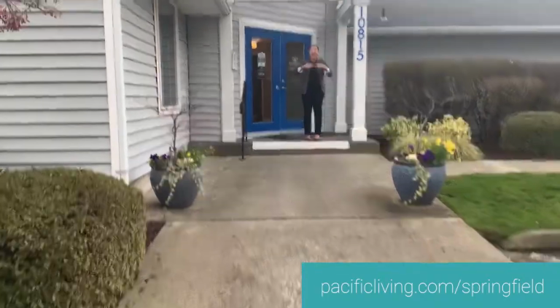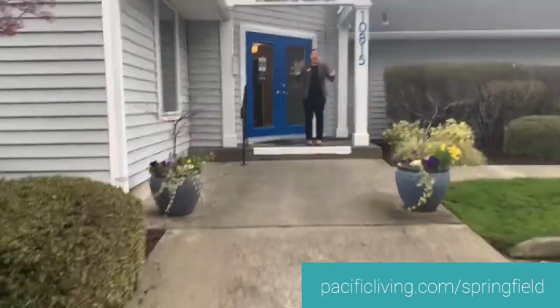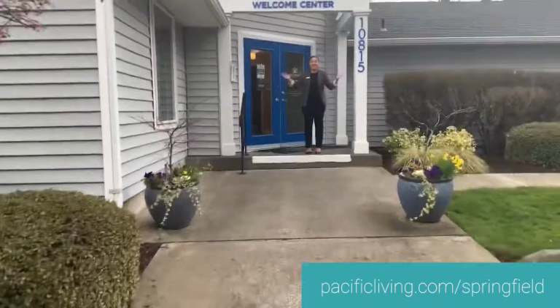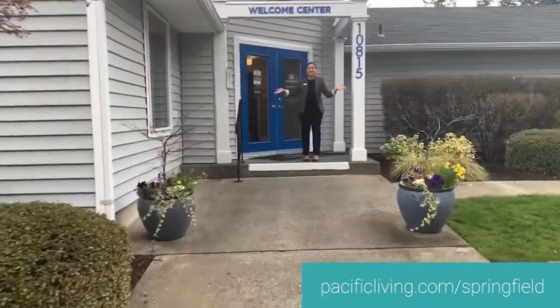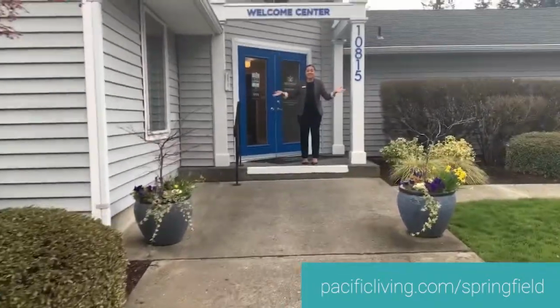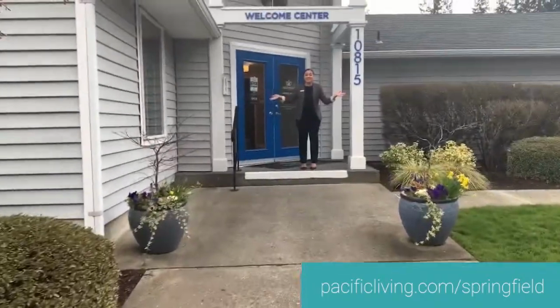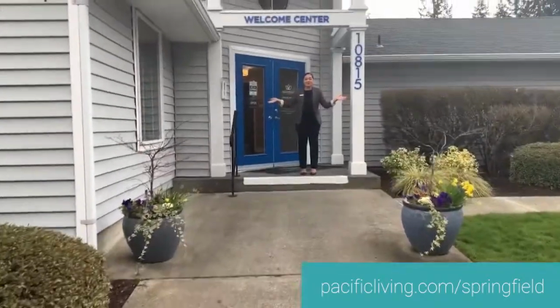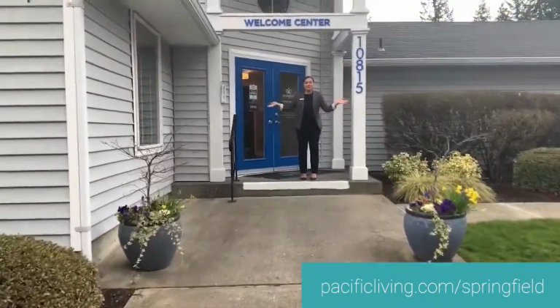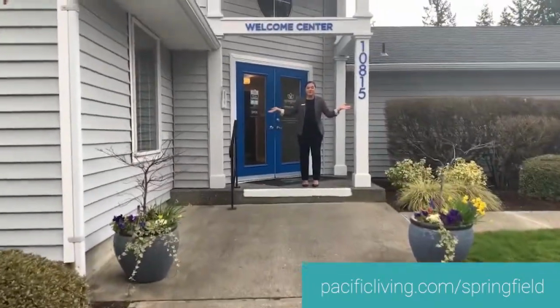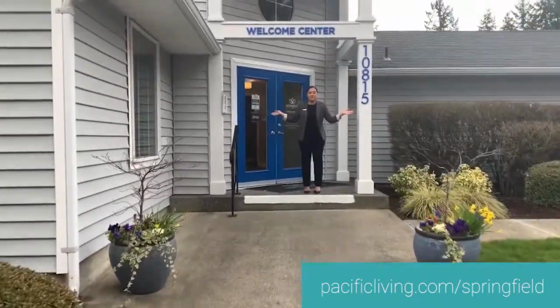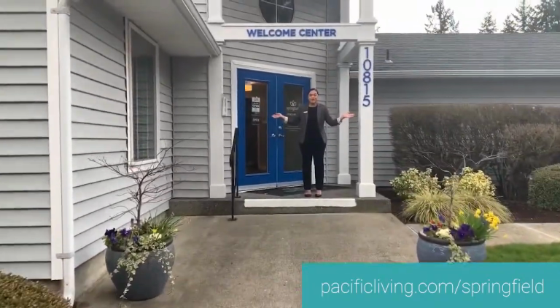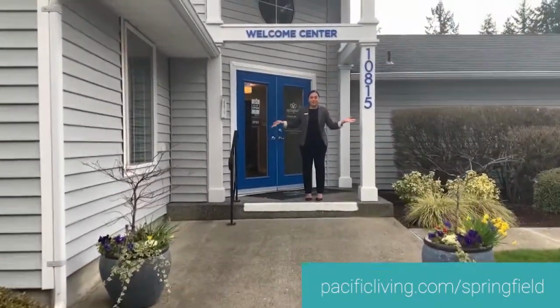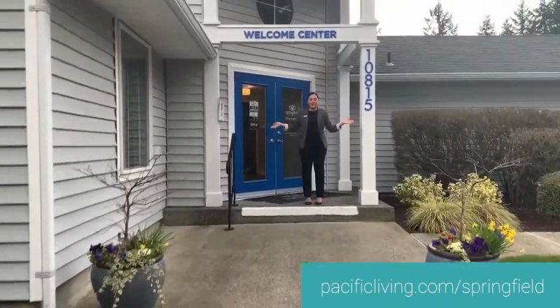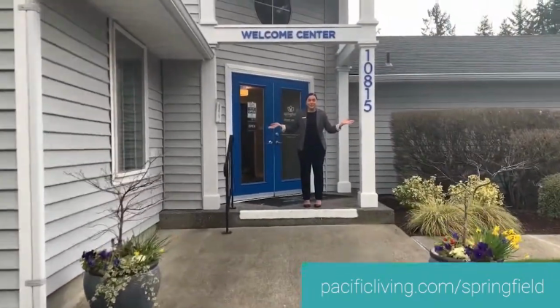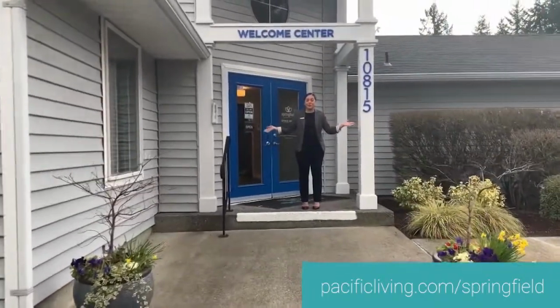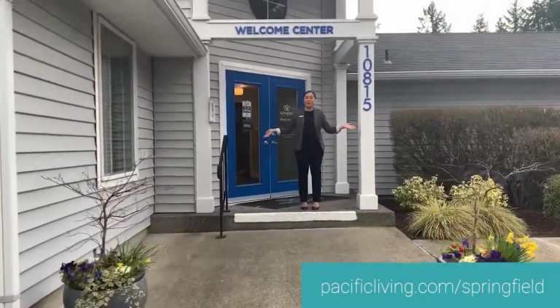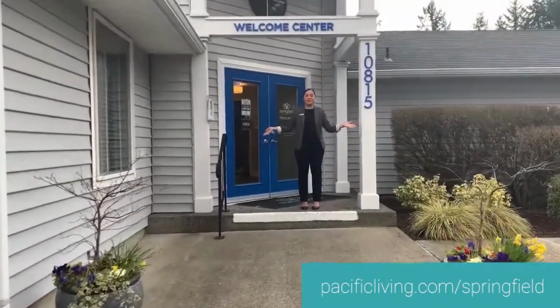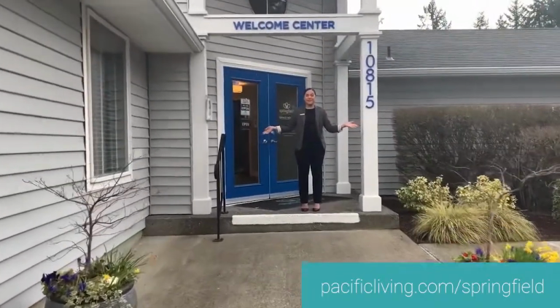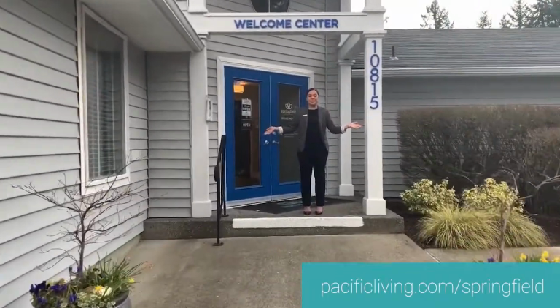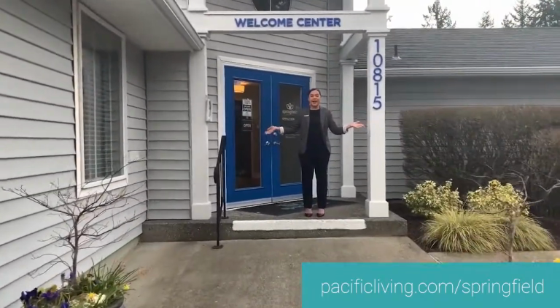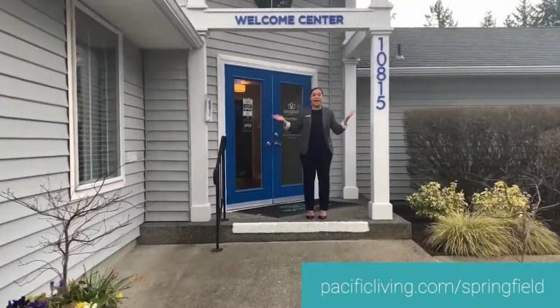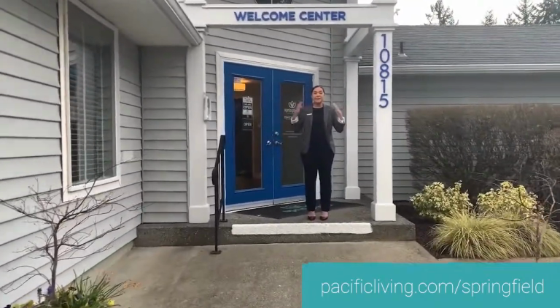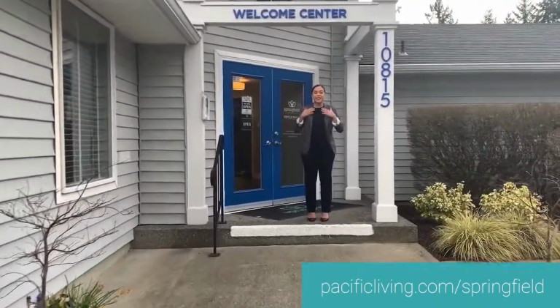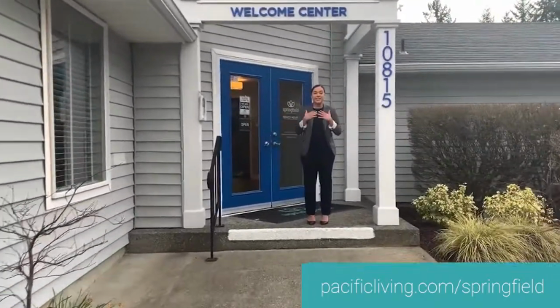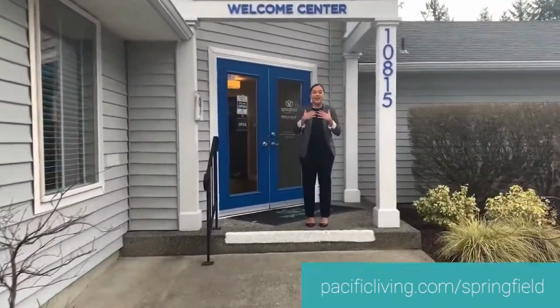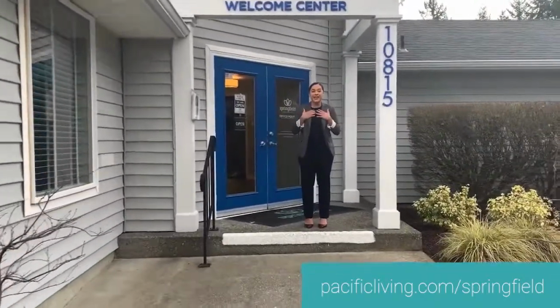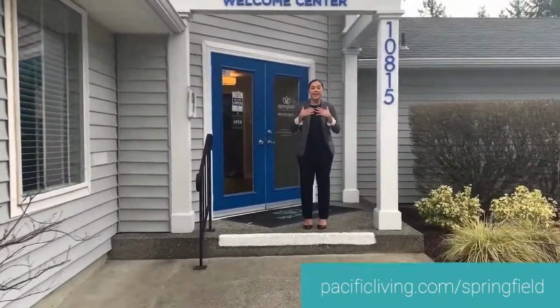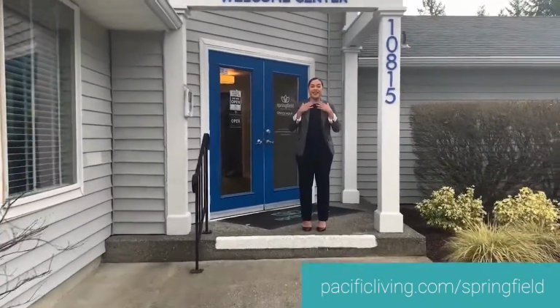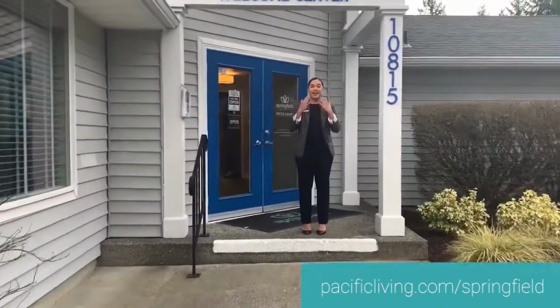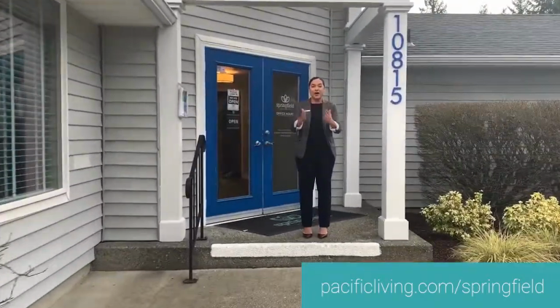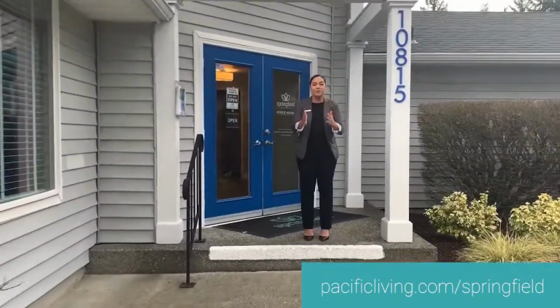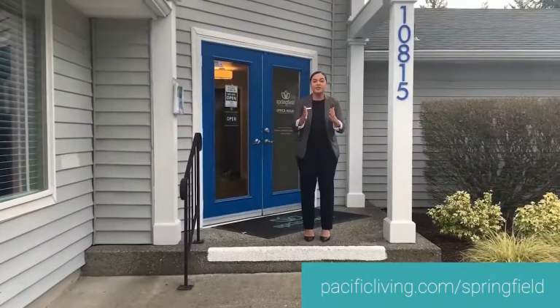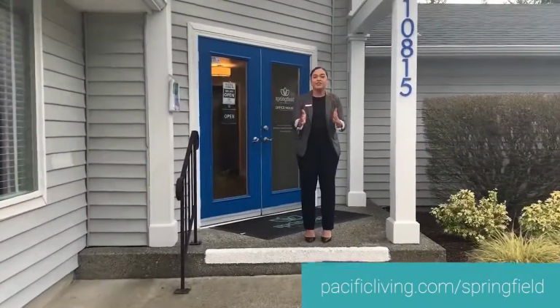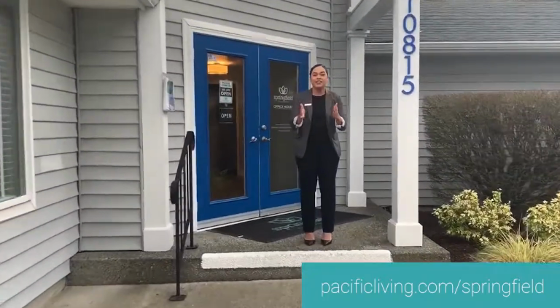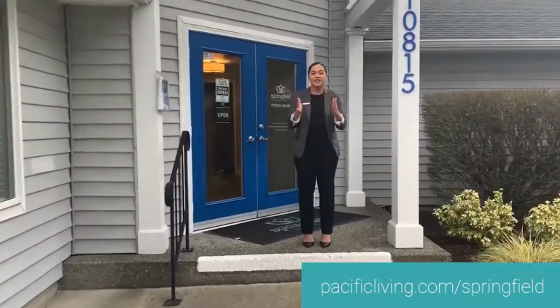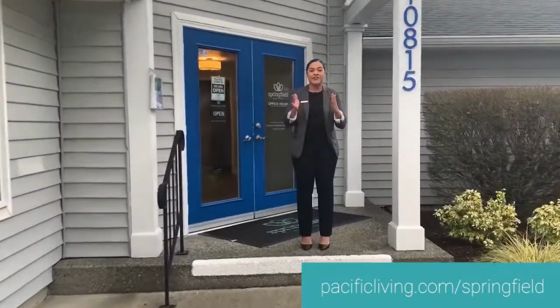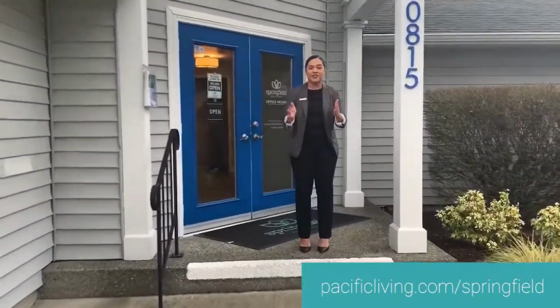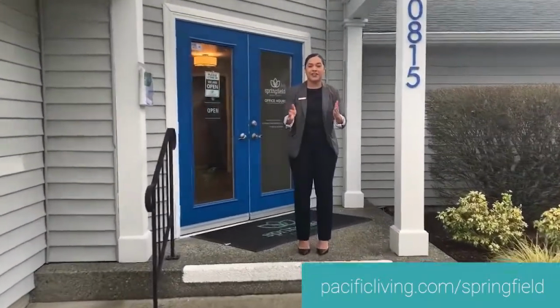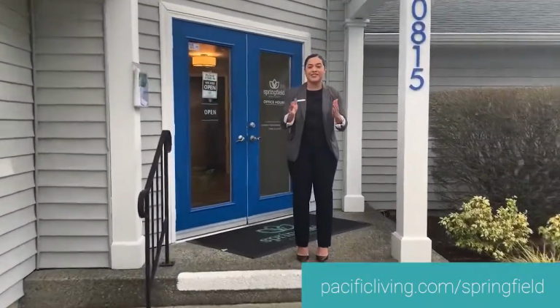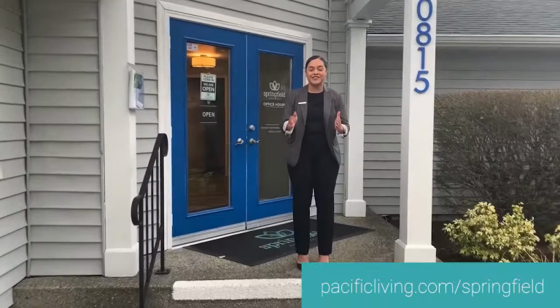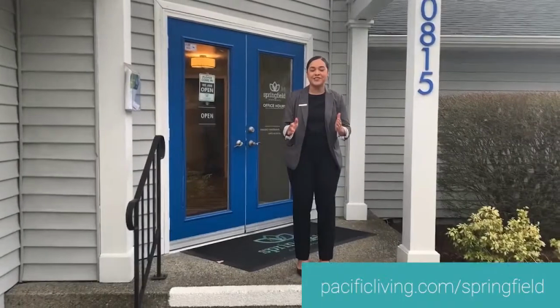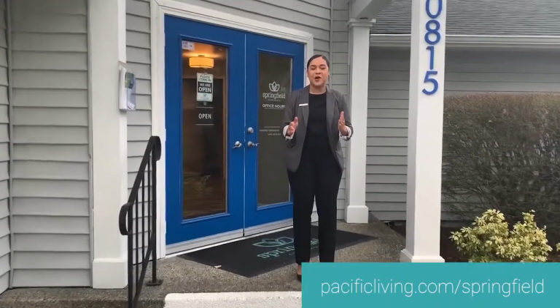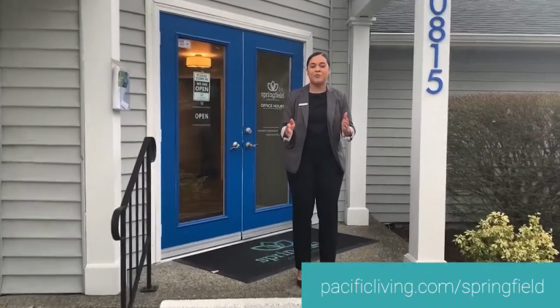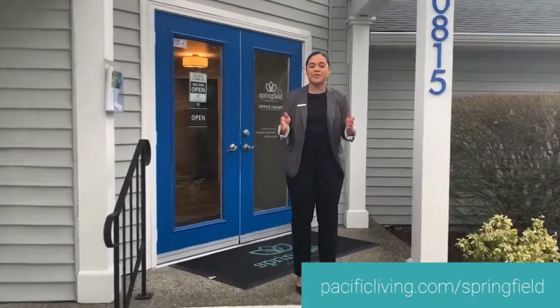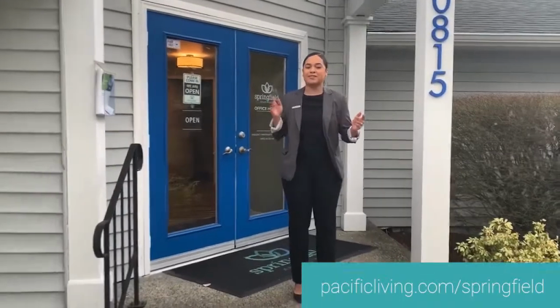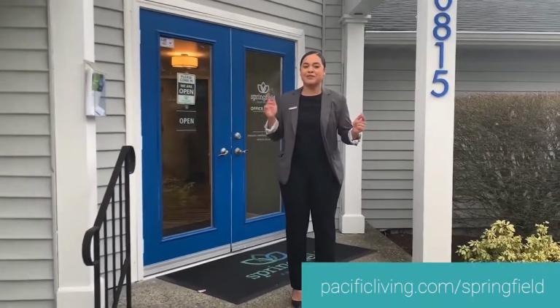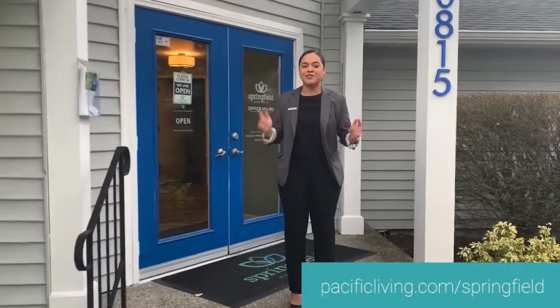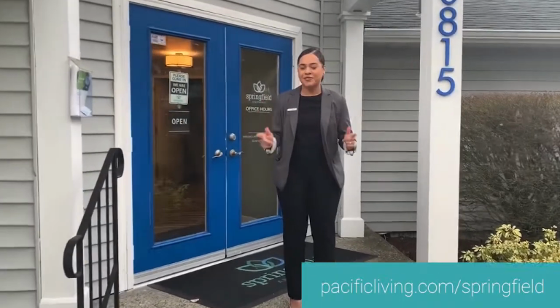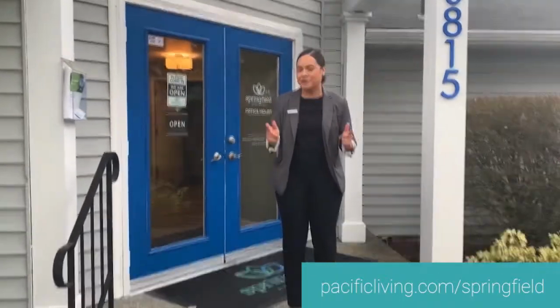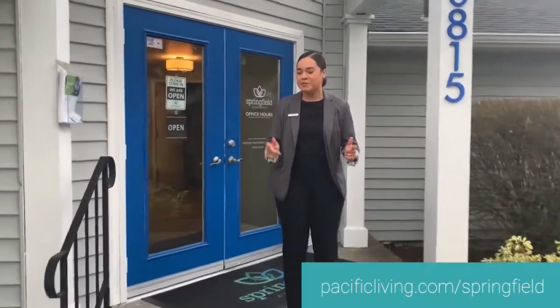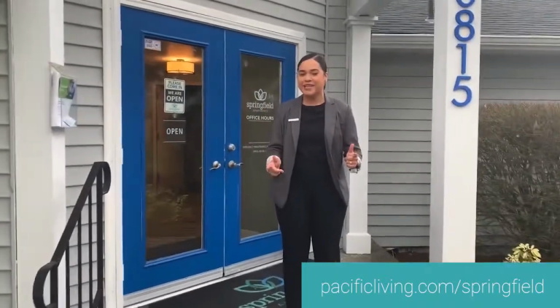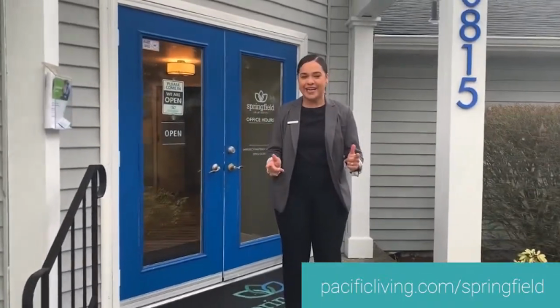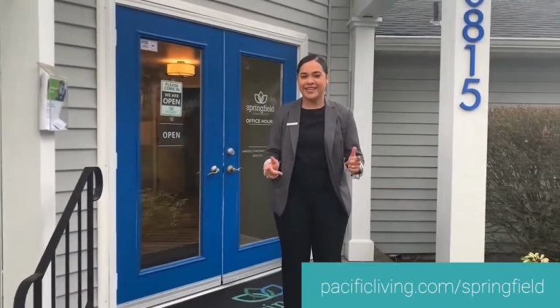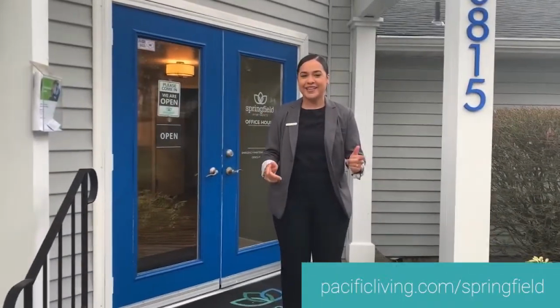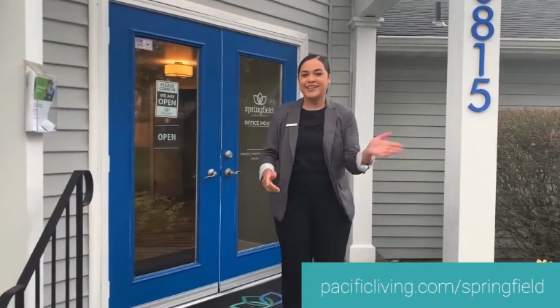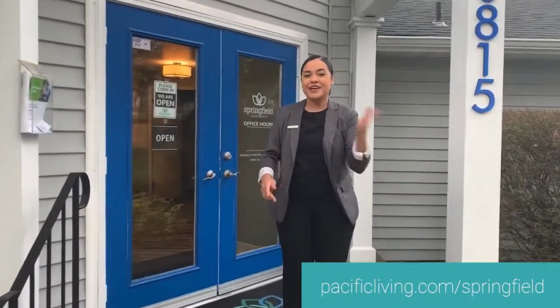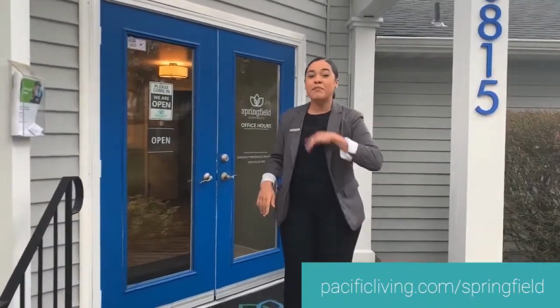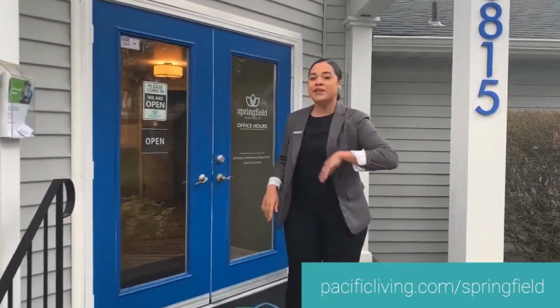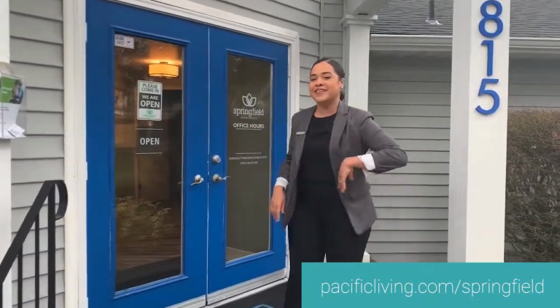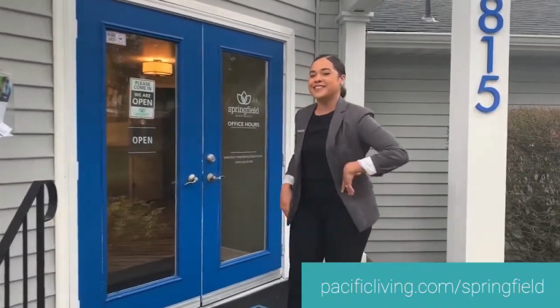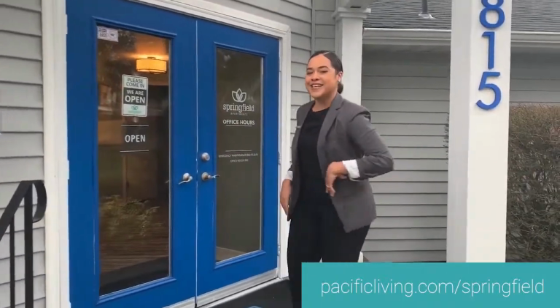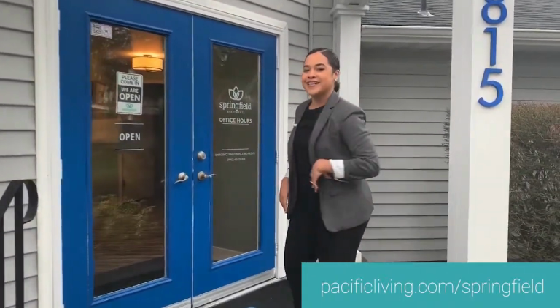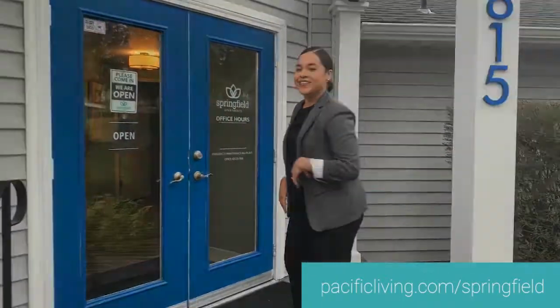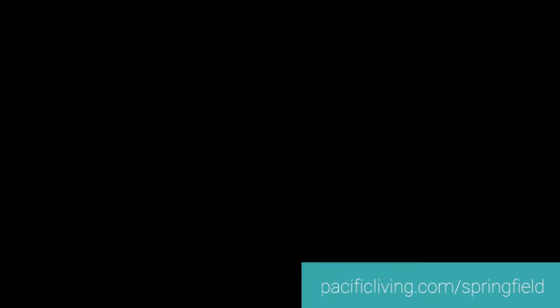Hello and welcome to Springfield Apartments. I'm Kiana and I hope that you're looking for your next new home and Springfield will be it. Come in and let's take a look.